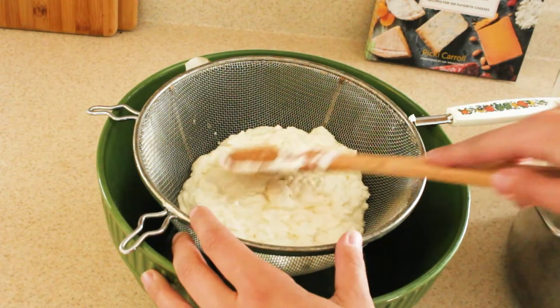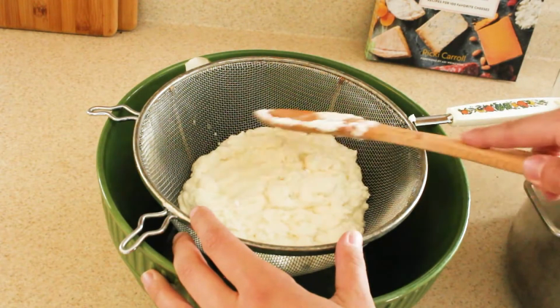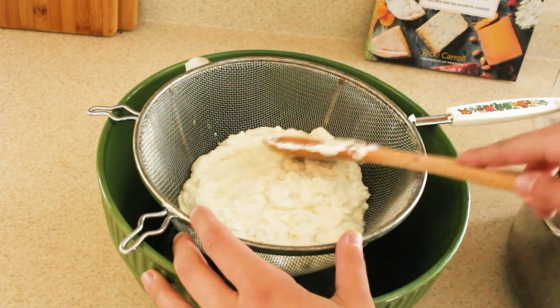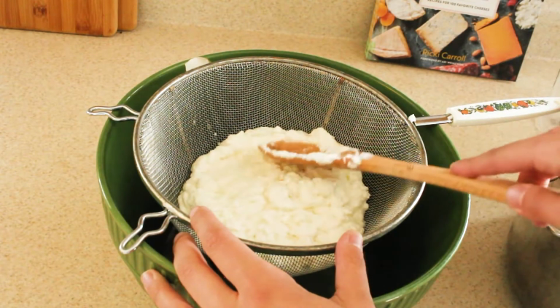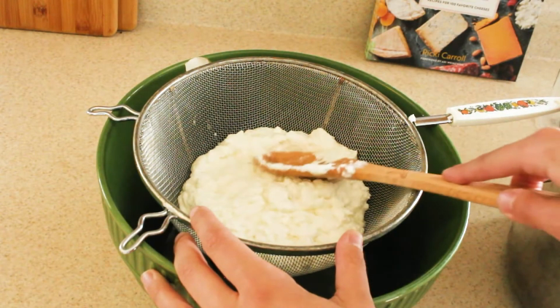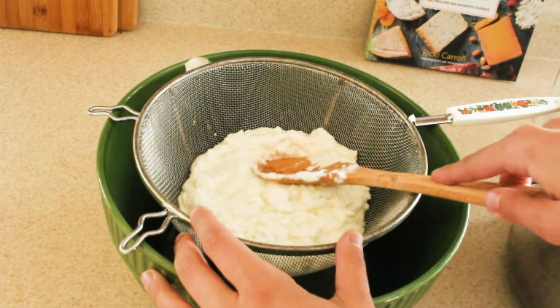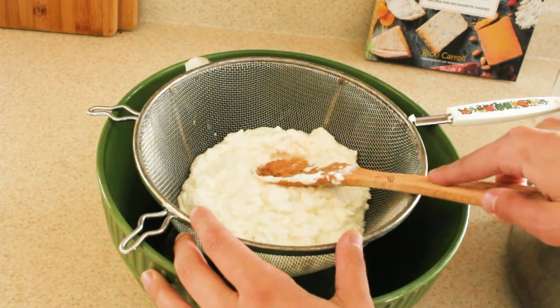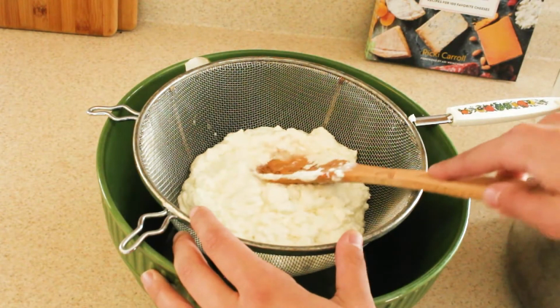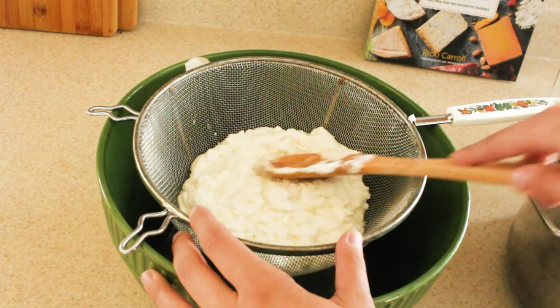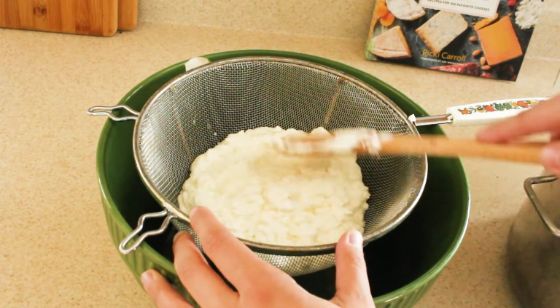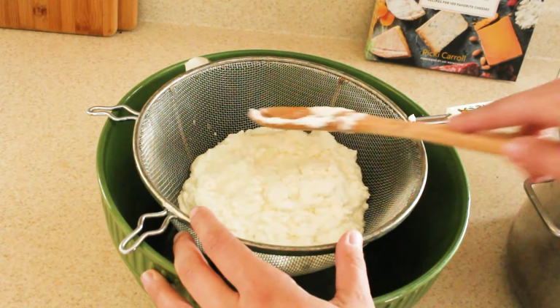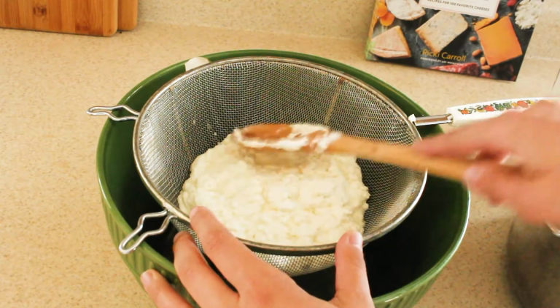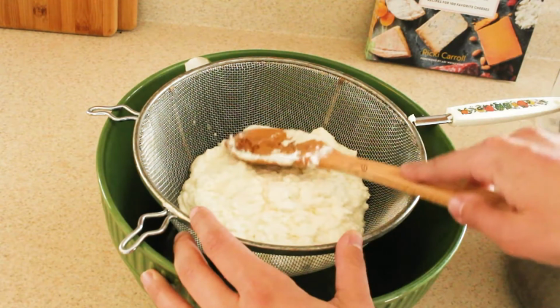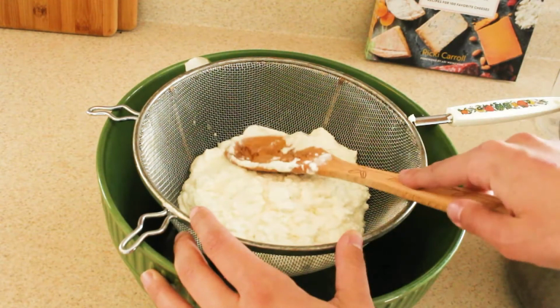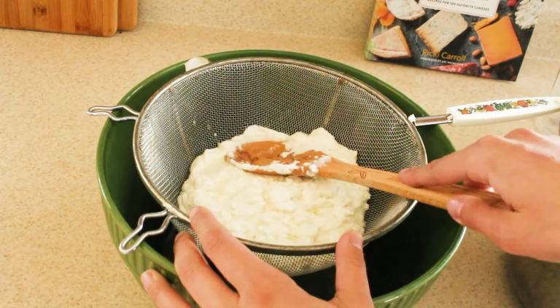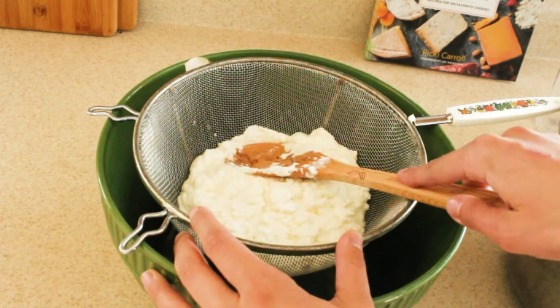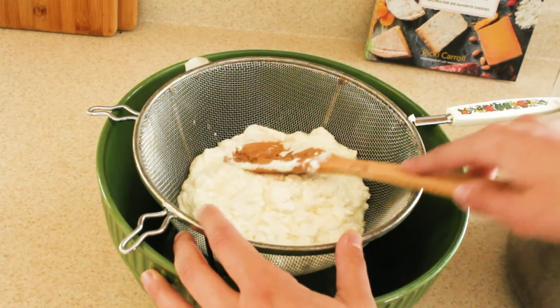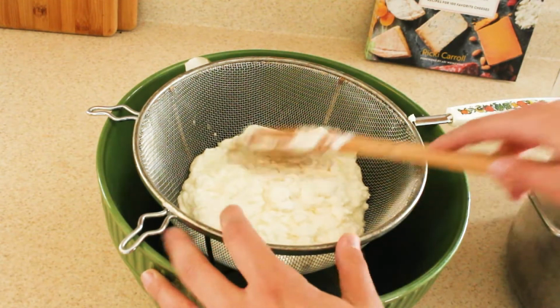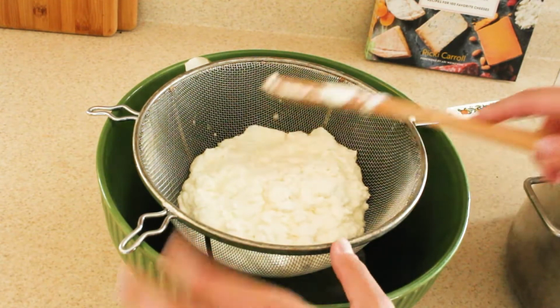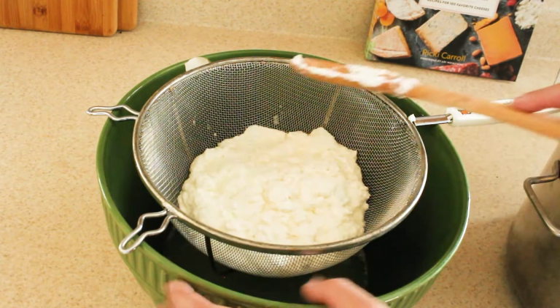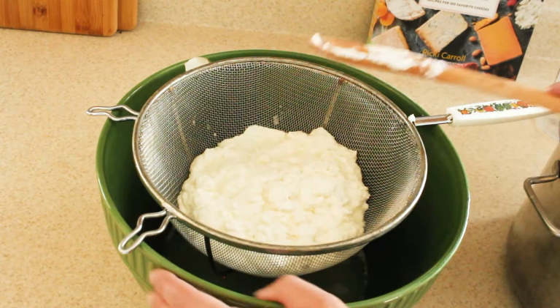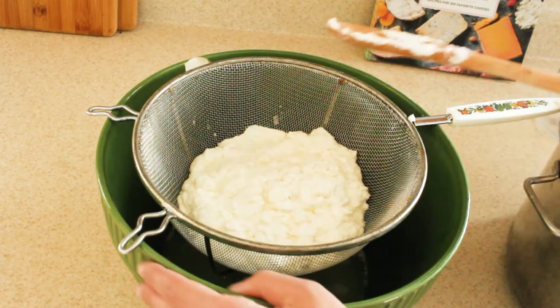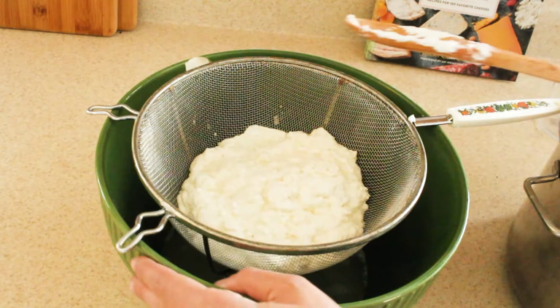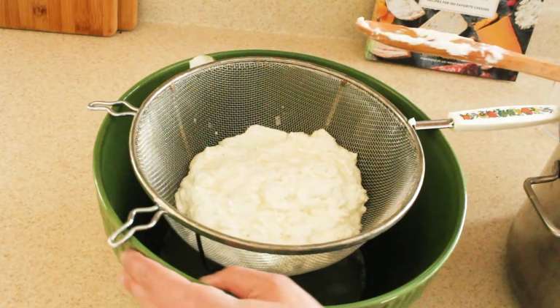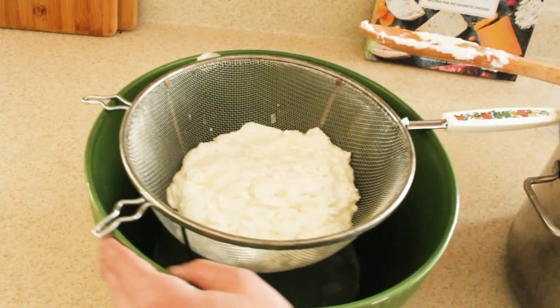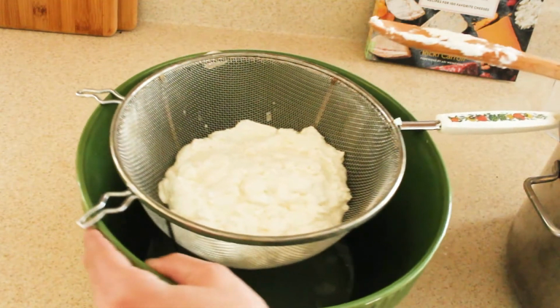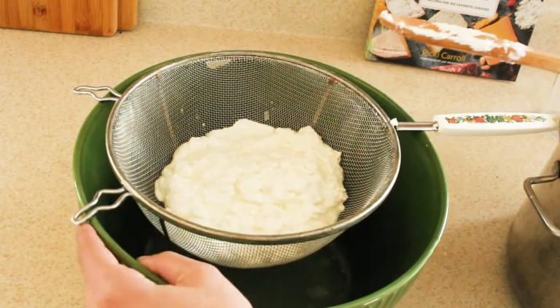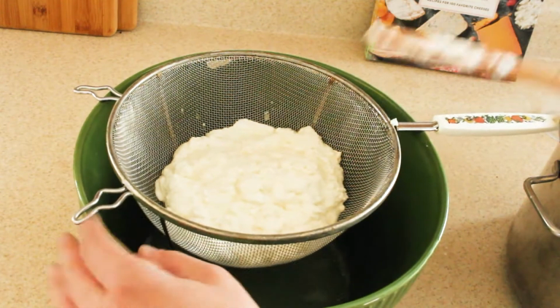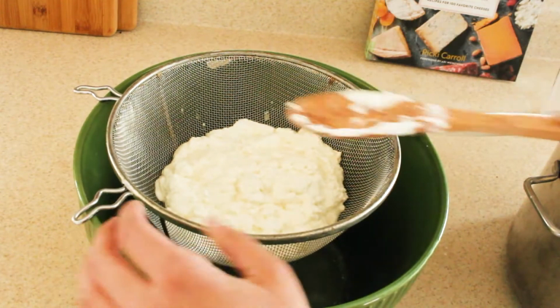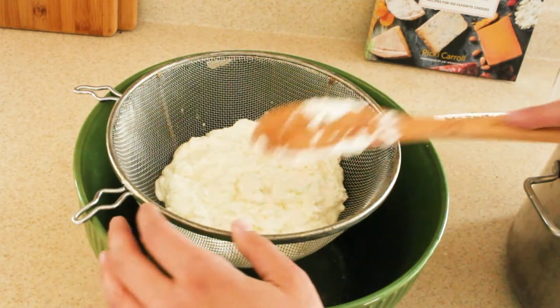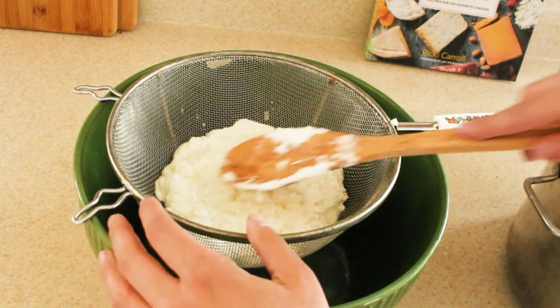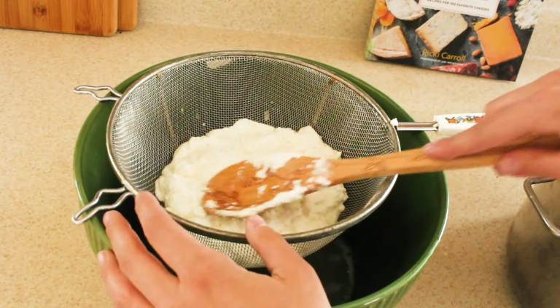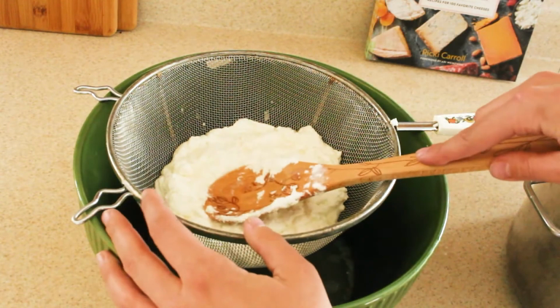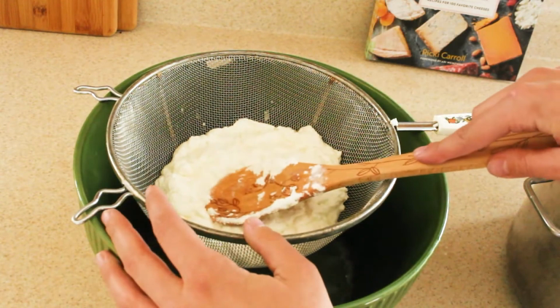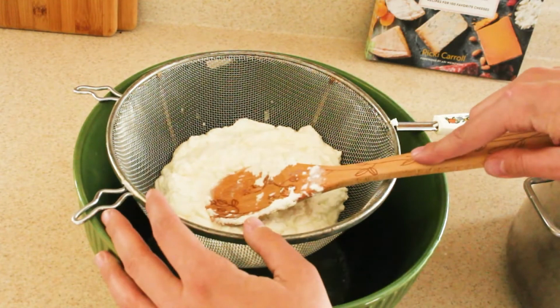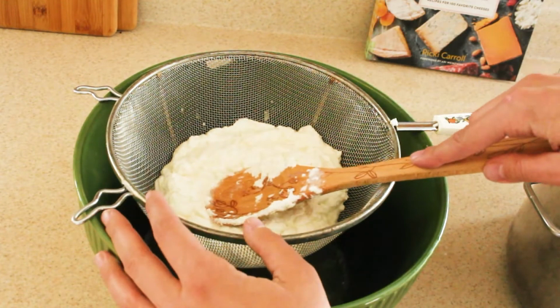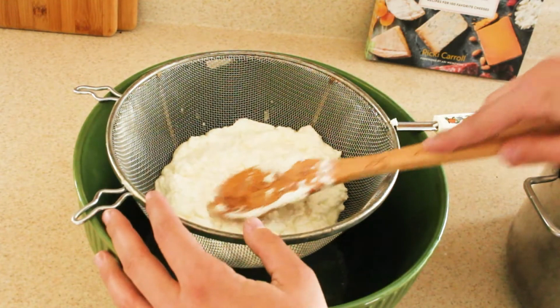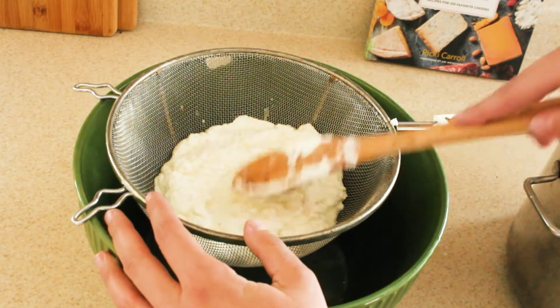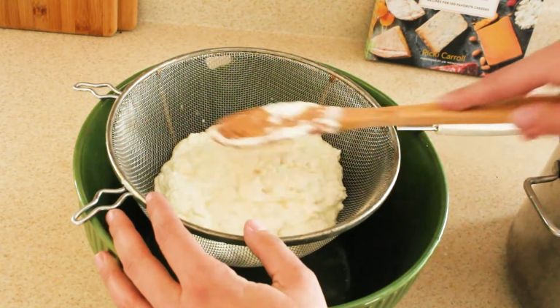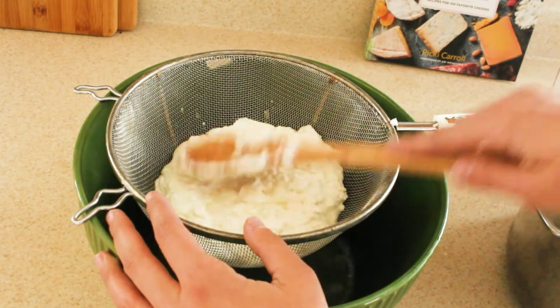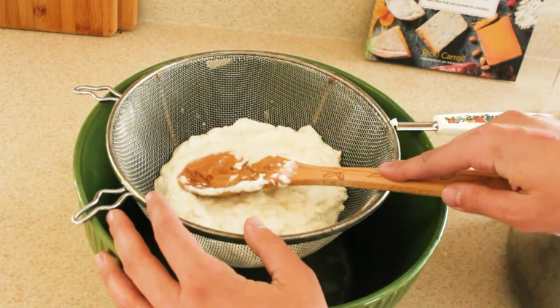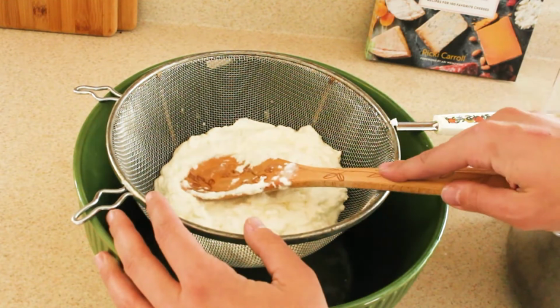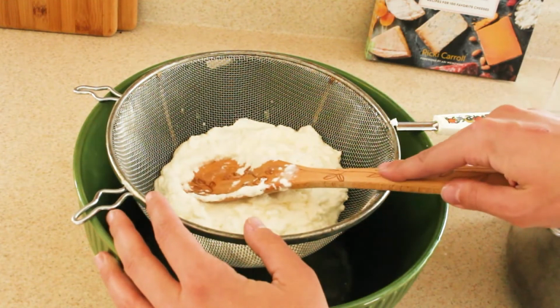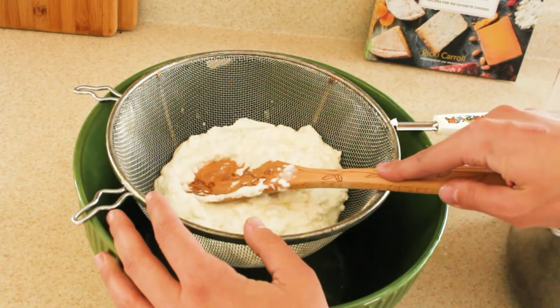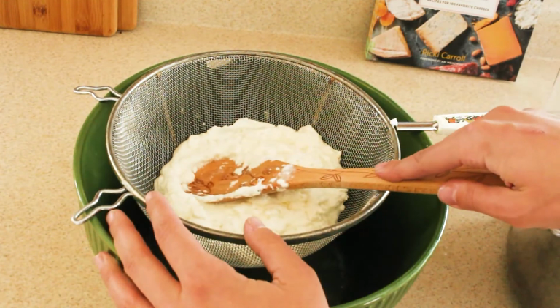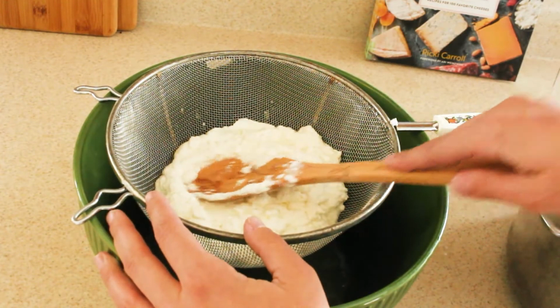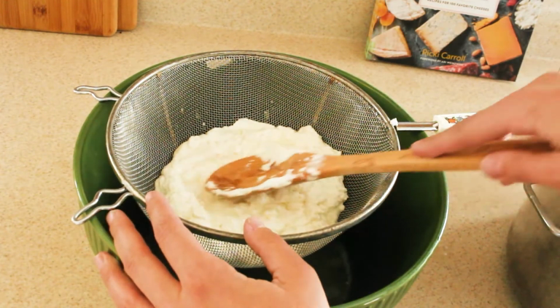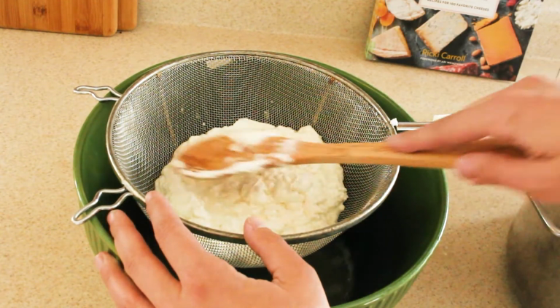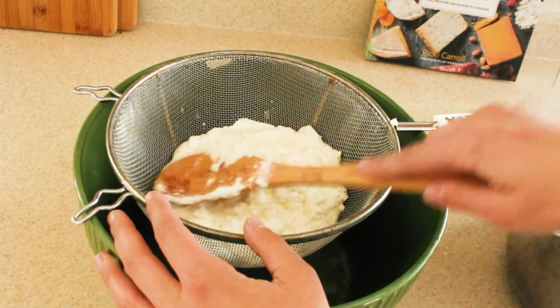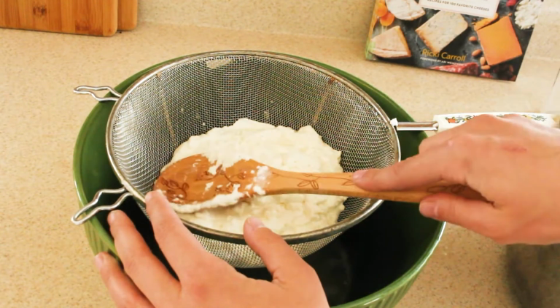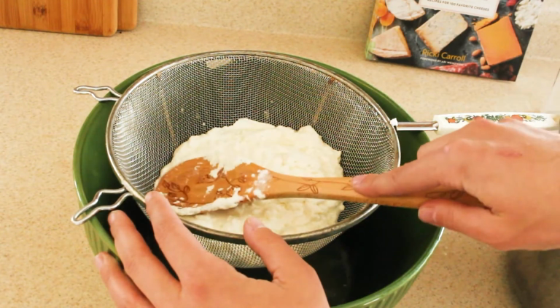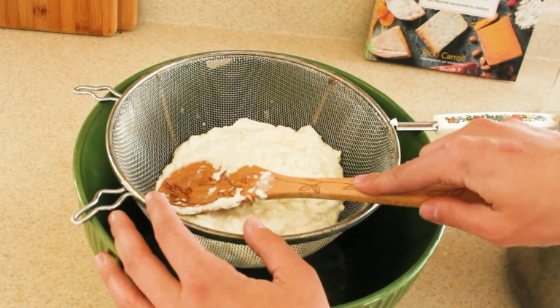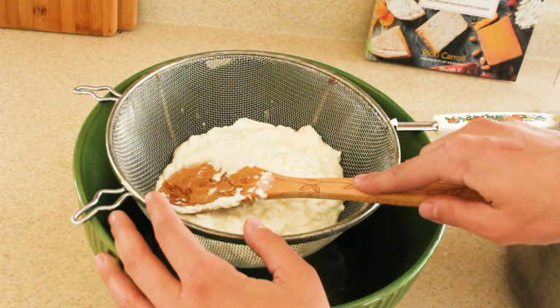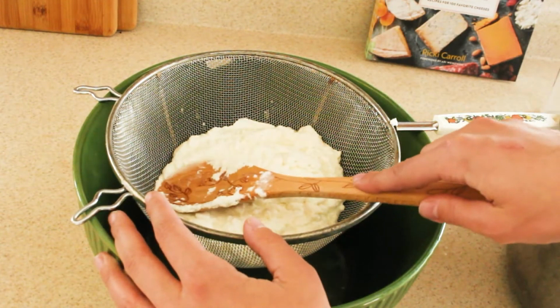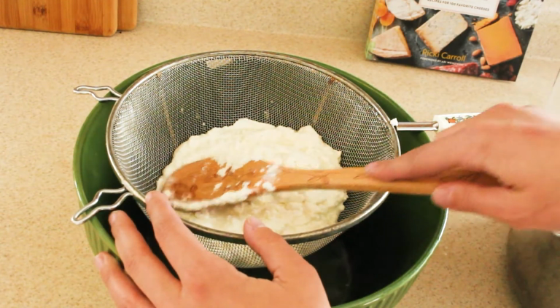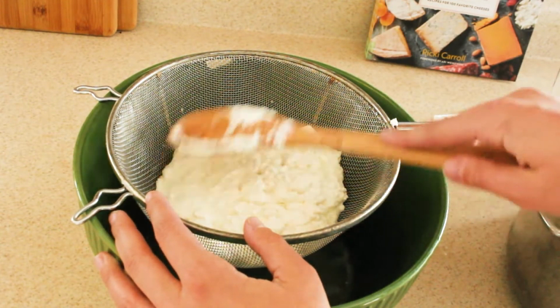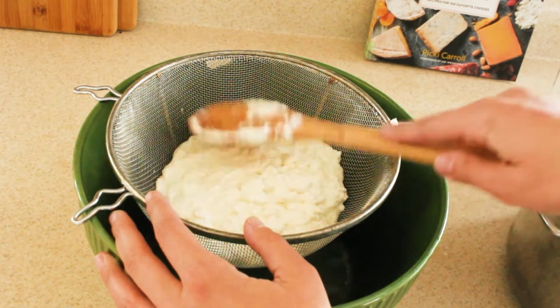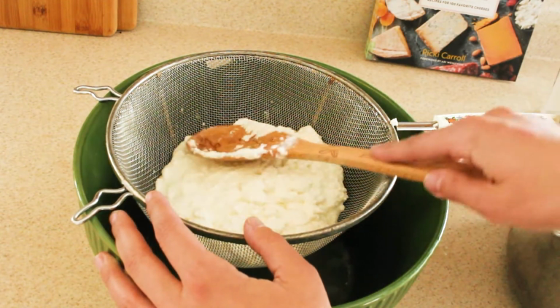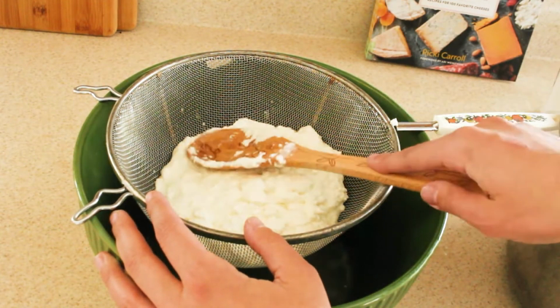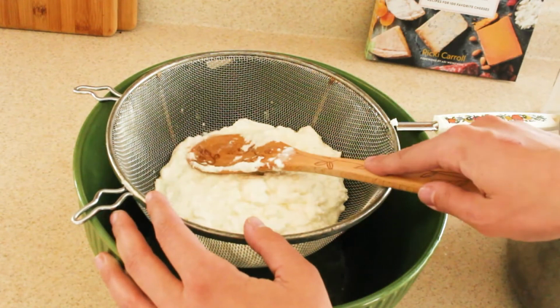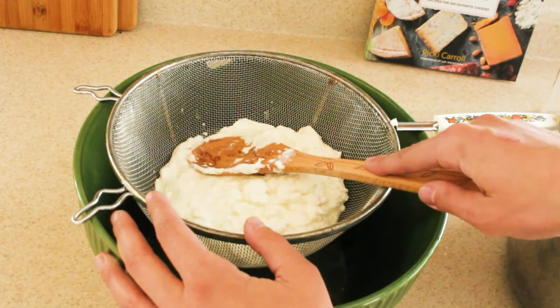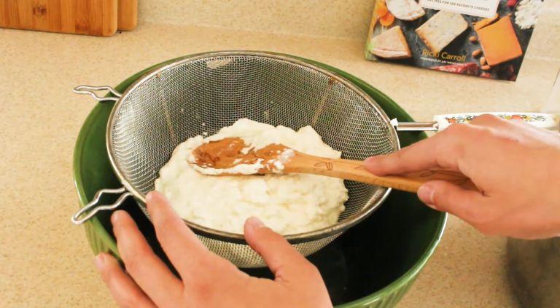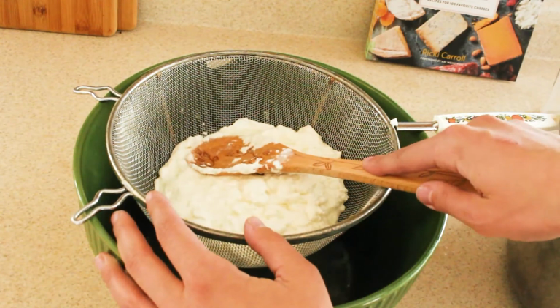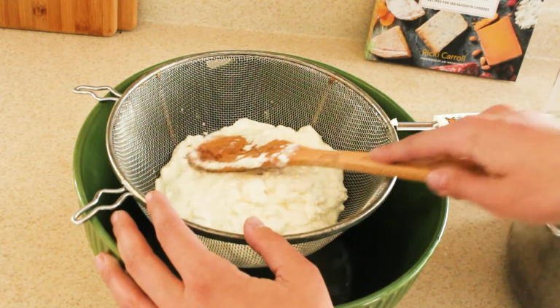The next step is we are going to press as much liquid as we can out of the curds inside of the colander.